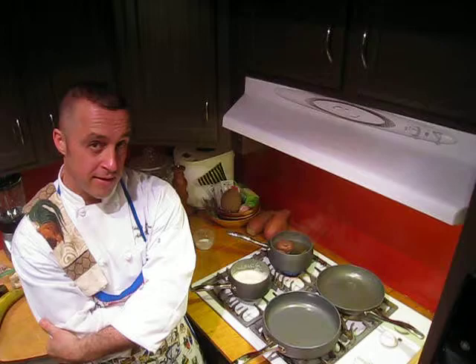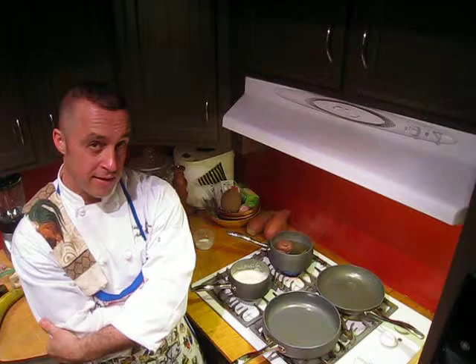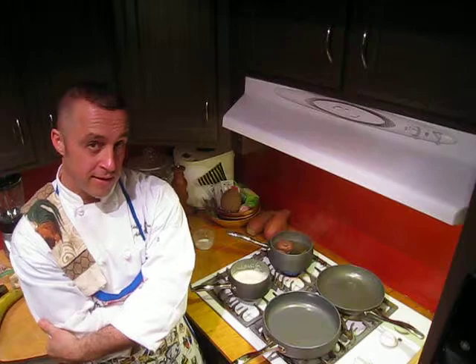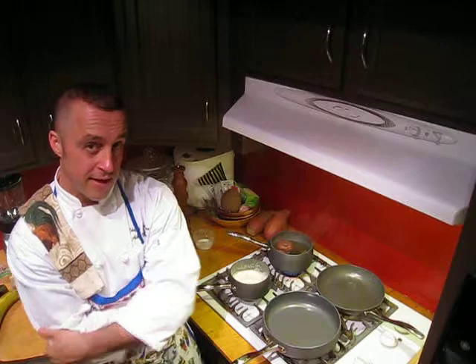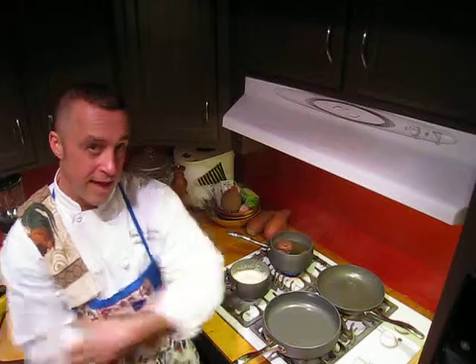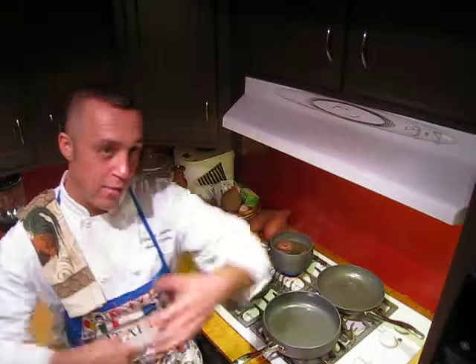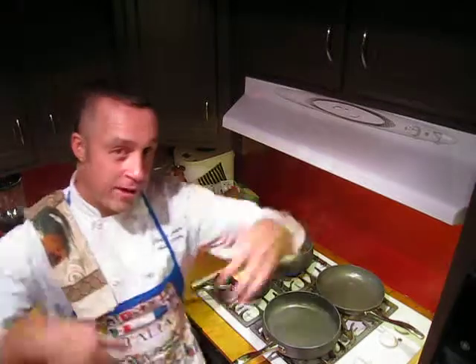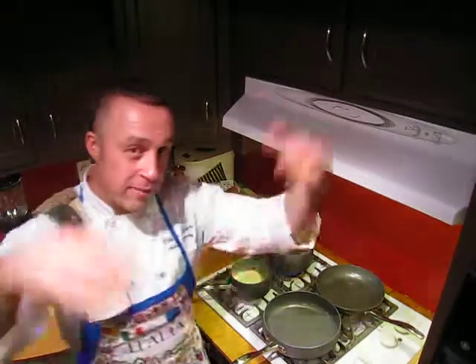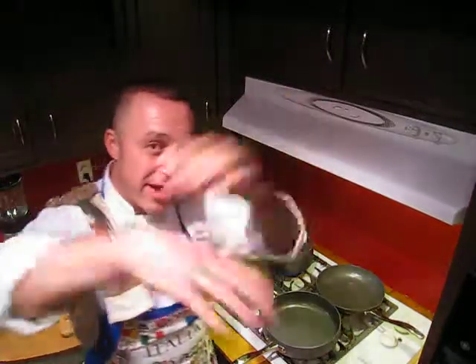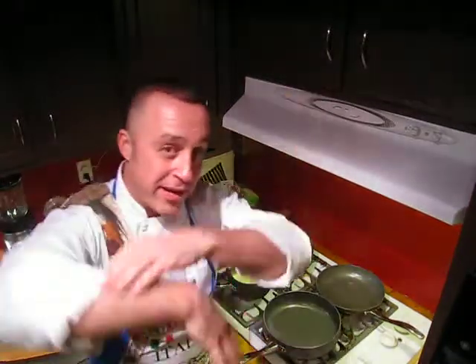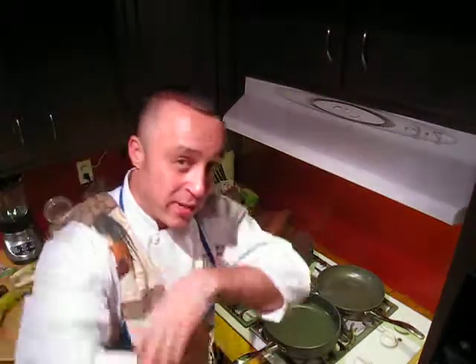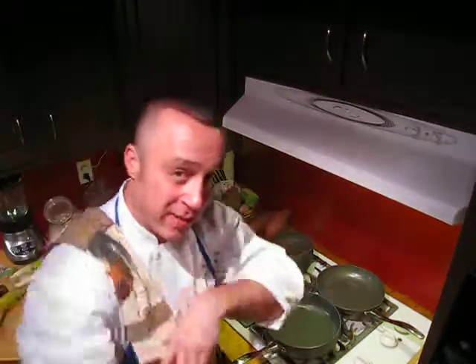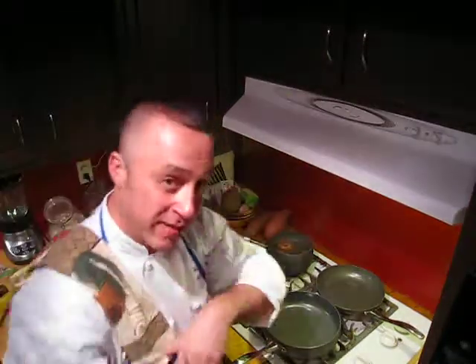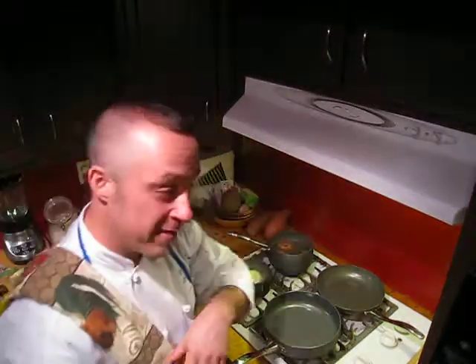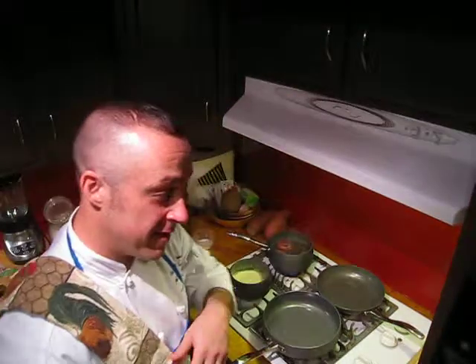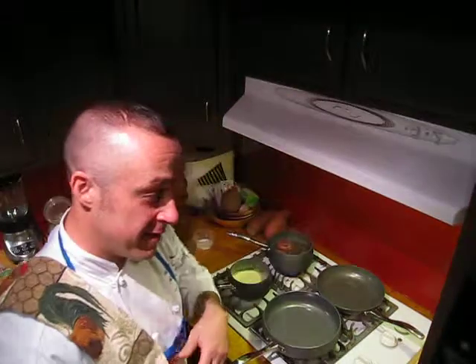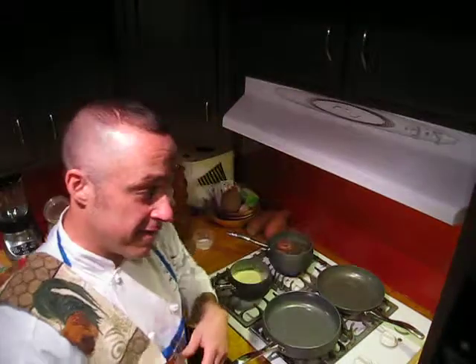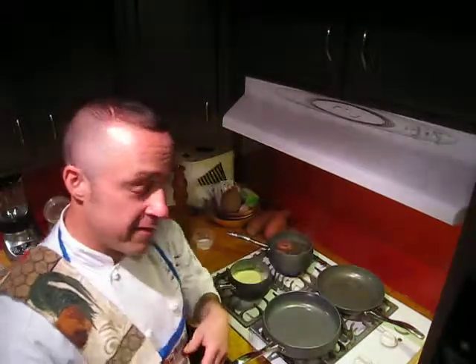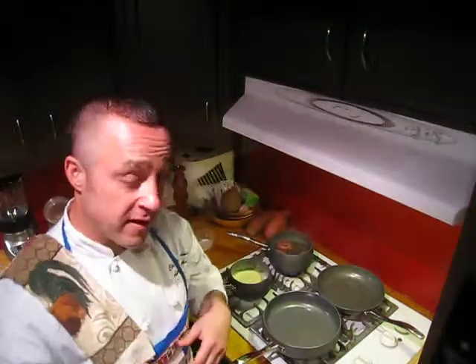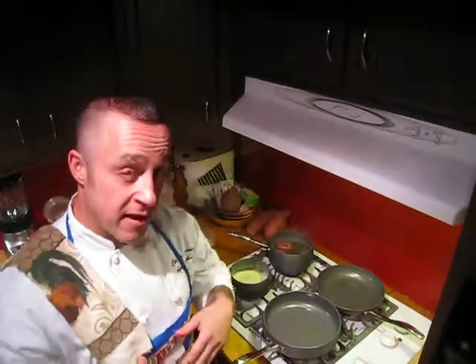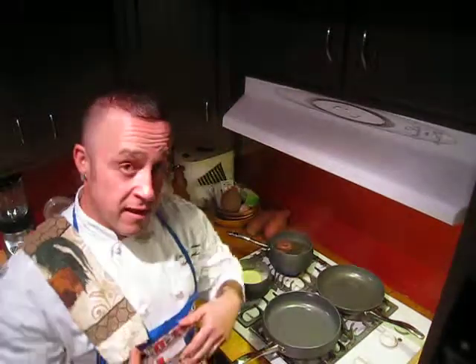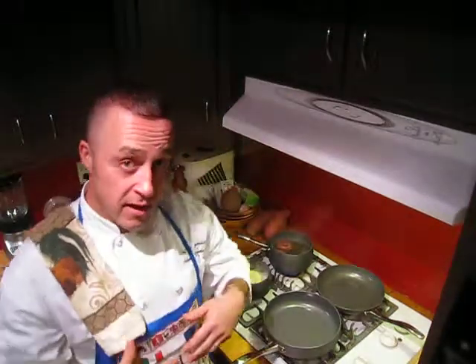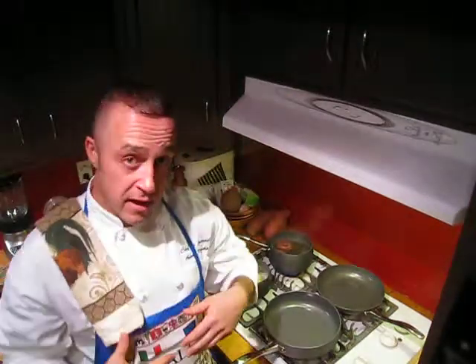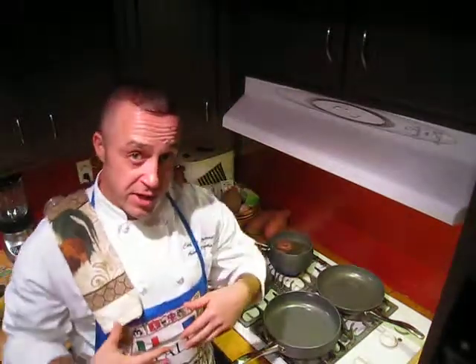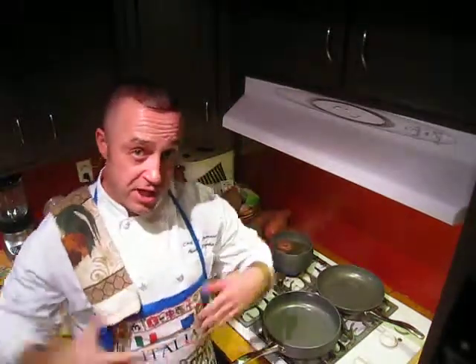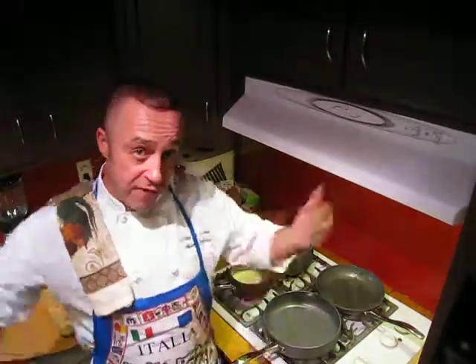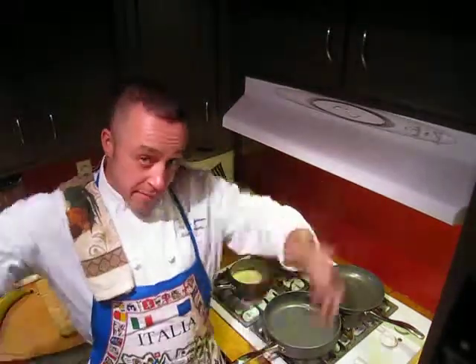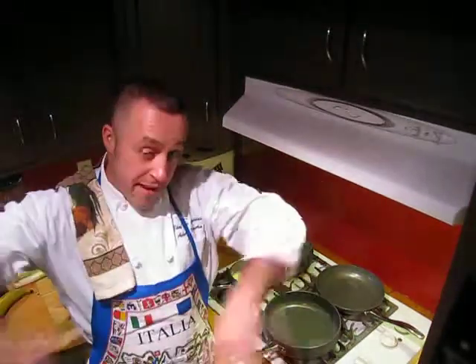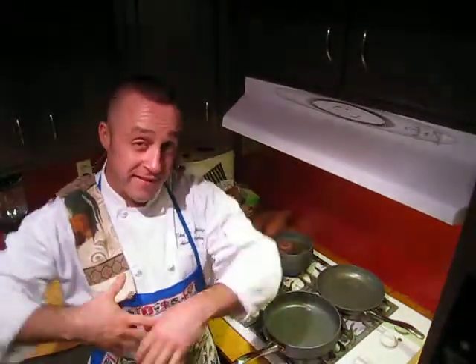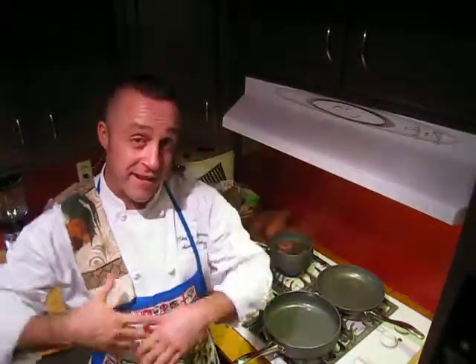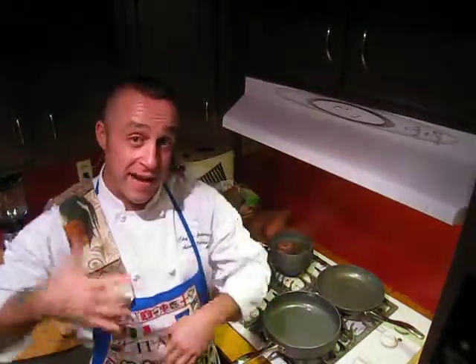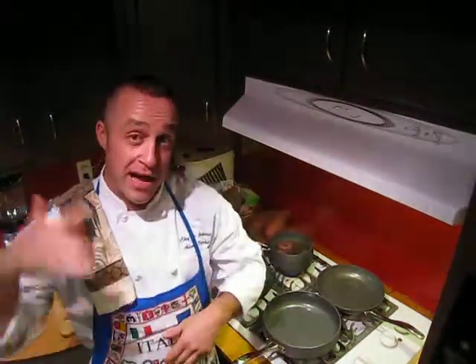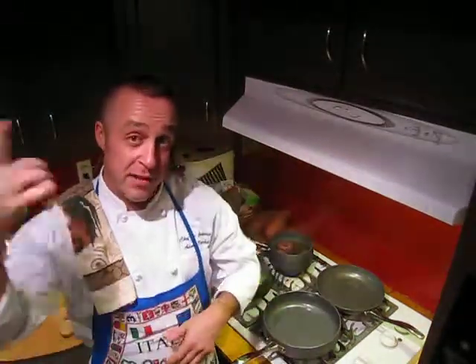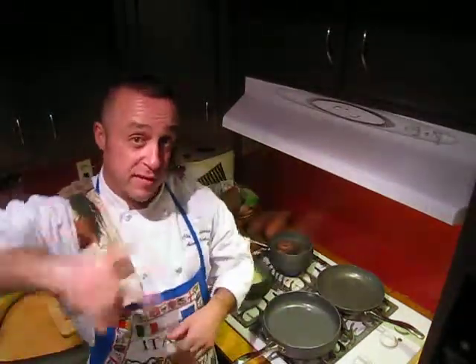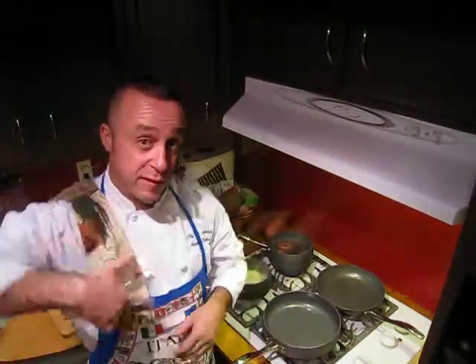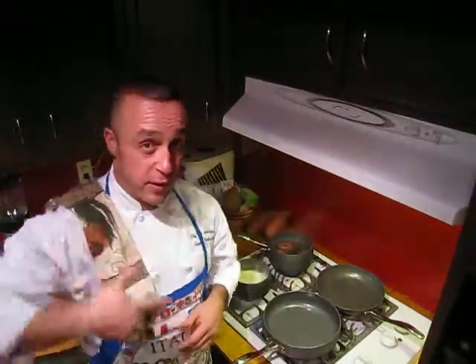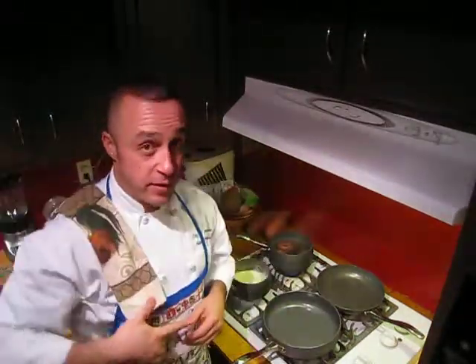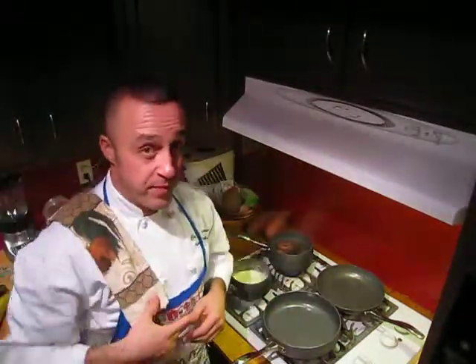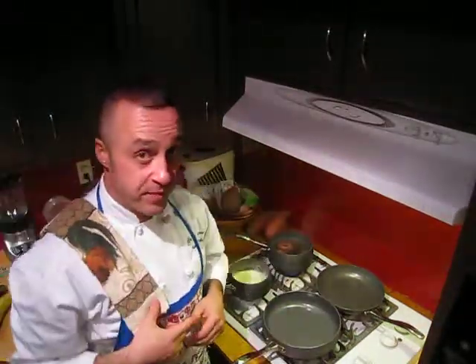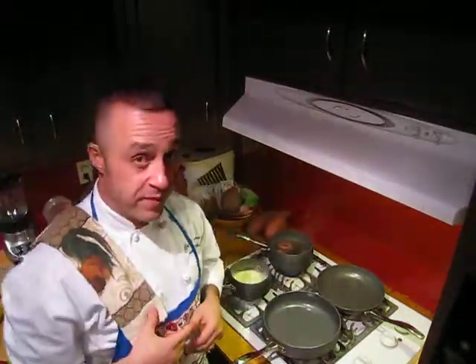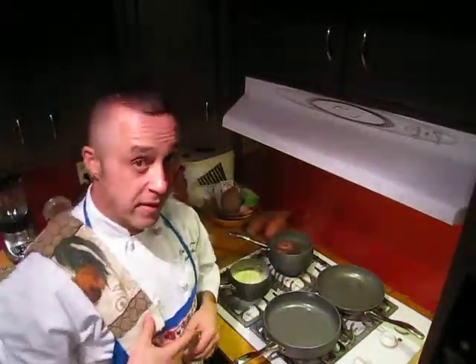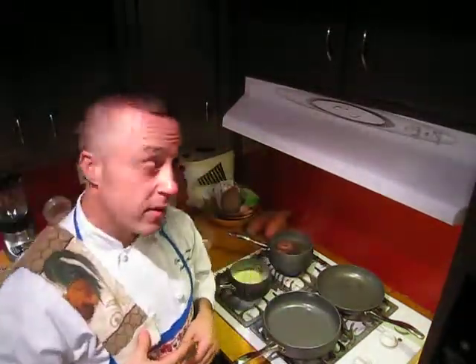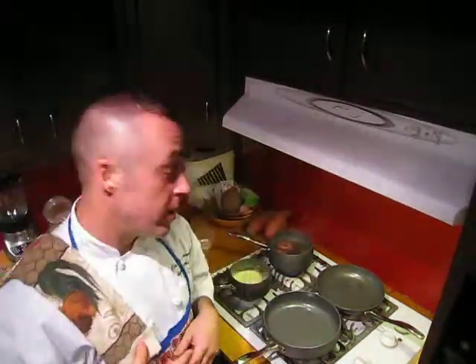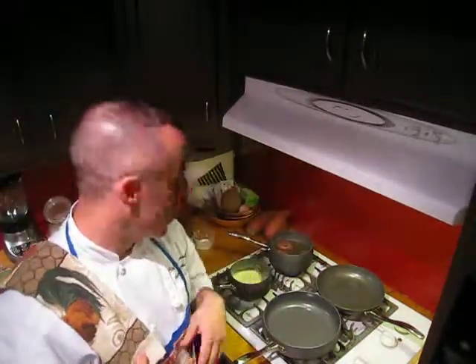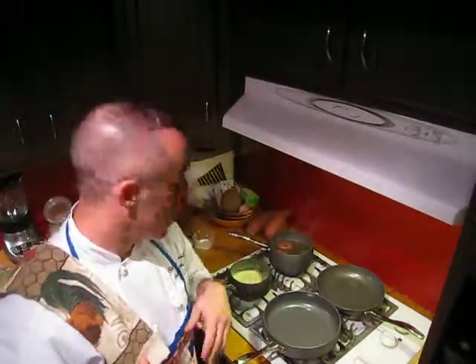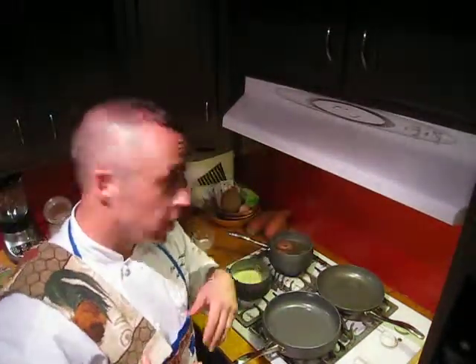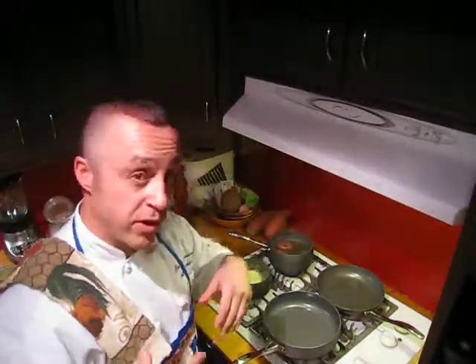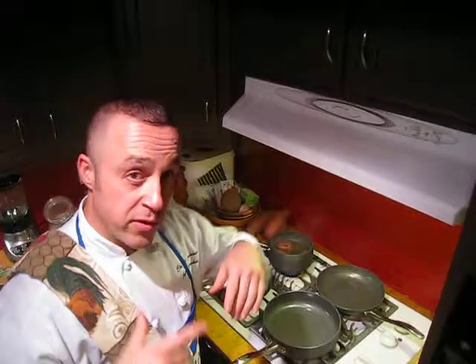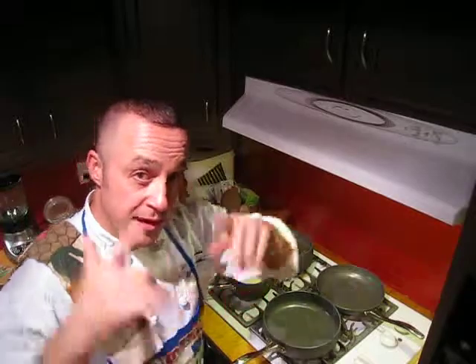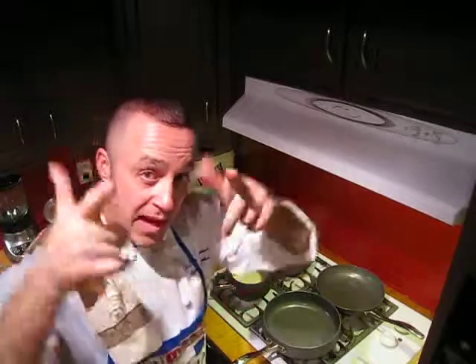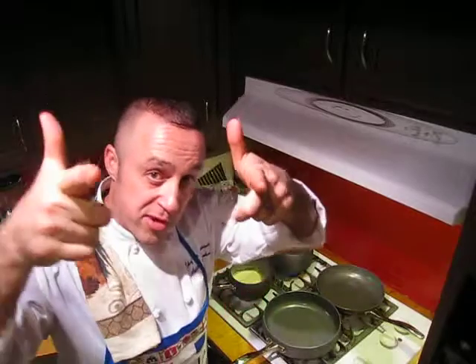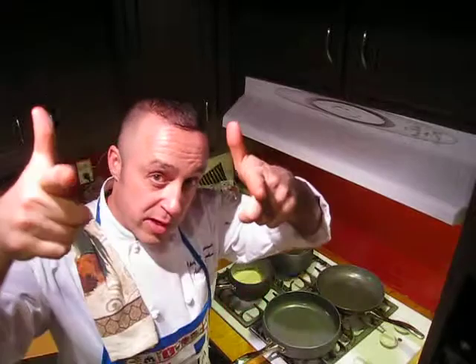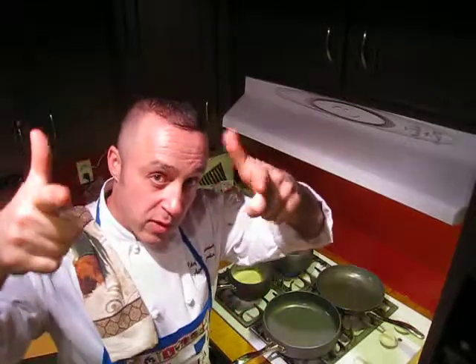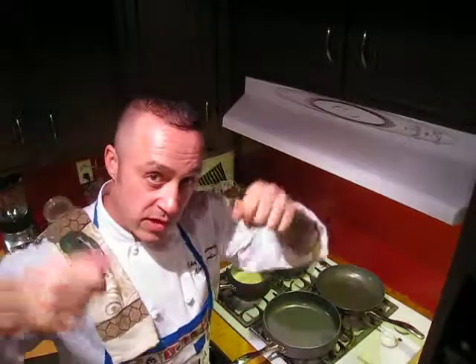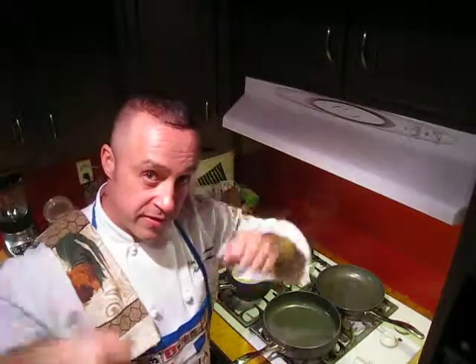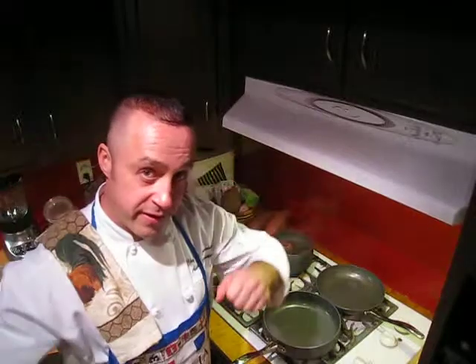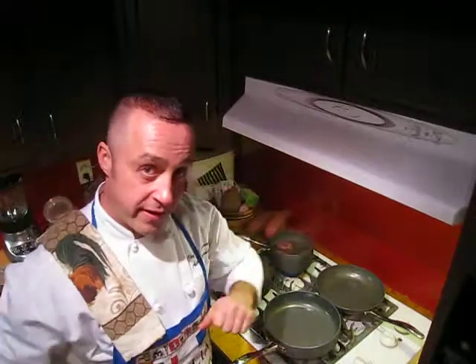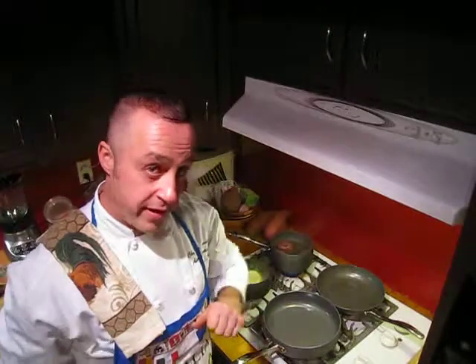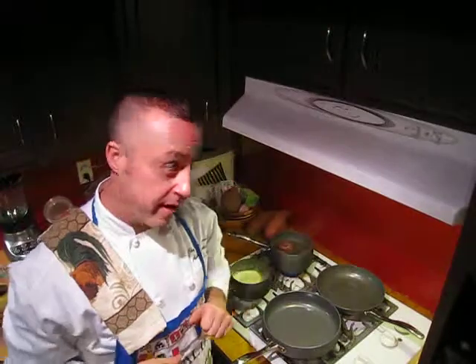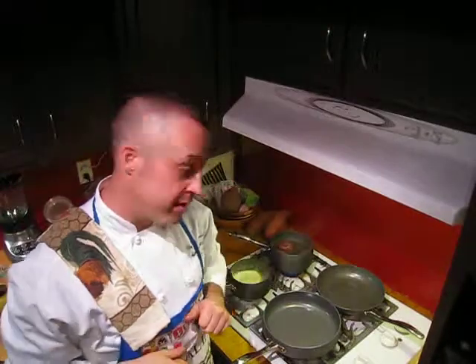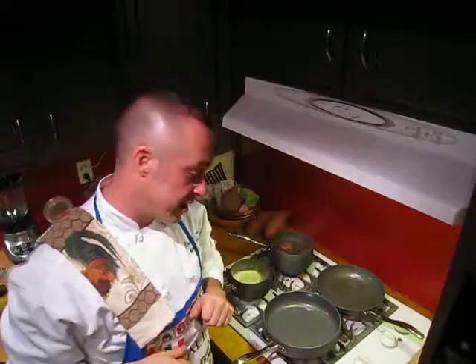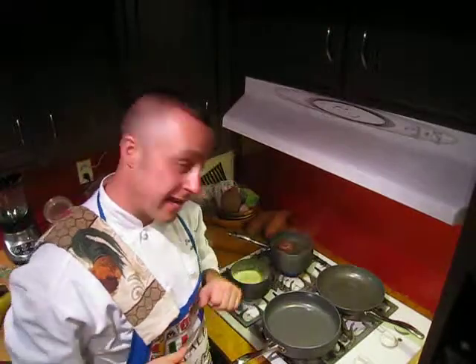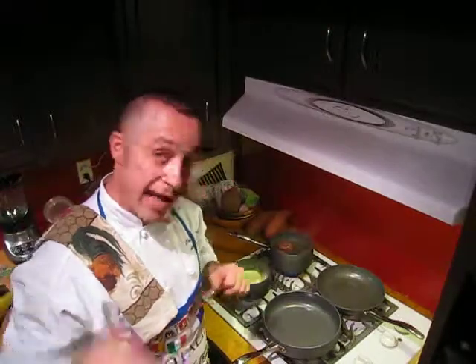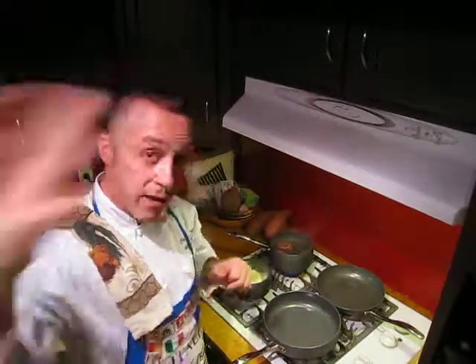Hey, welcome back humans. This is Chef Amazing at House of Food. We're going to do the entree course for you today. Check it out.